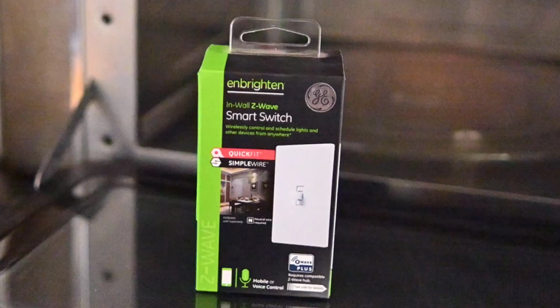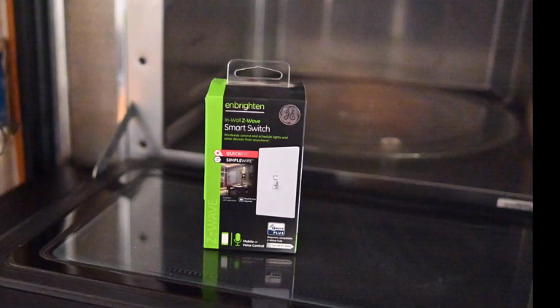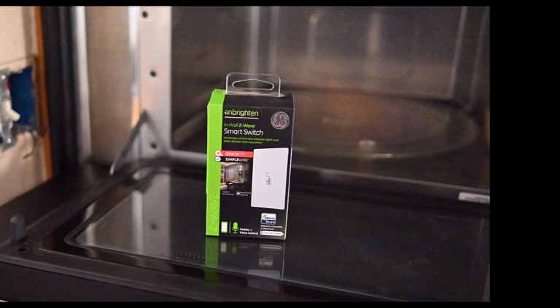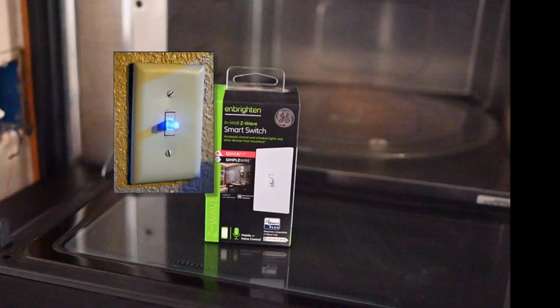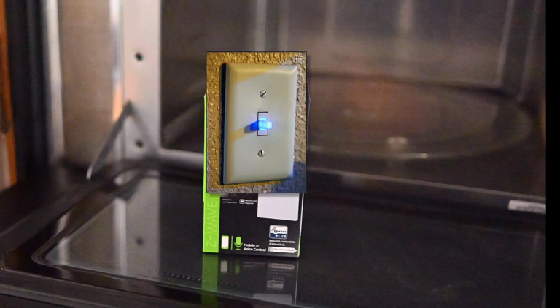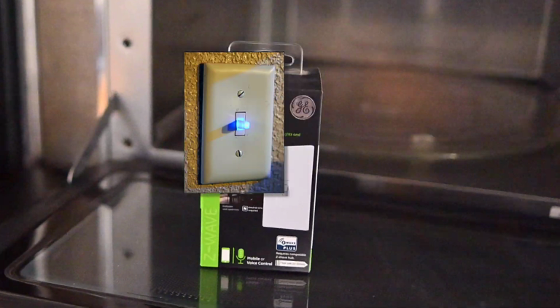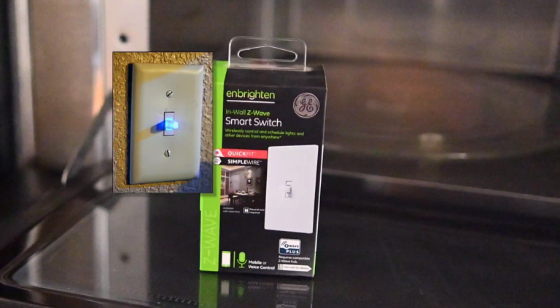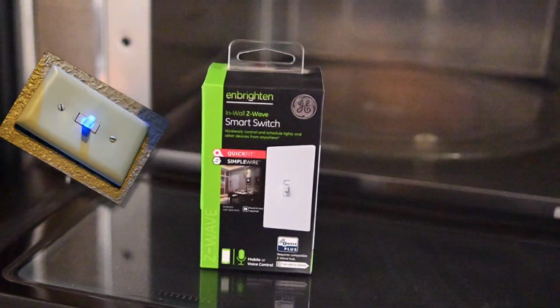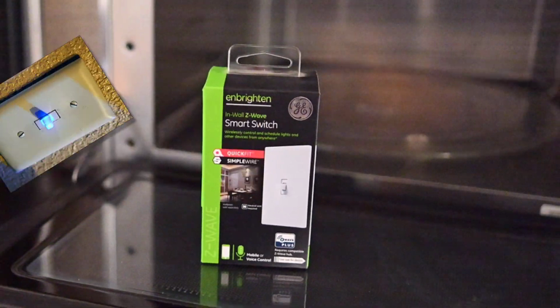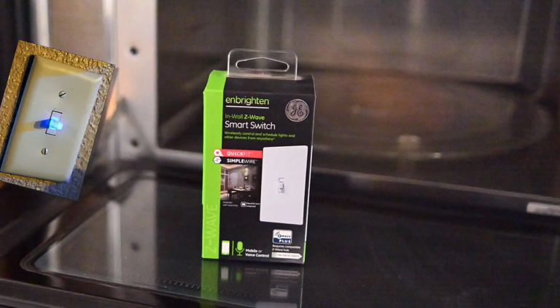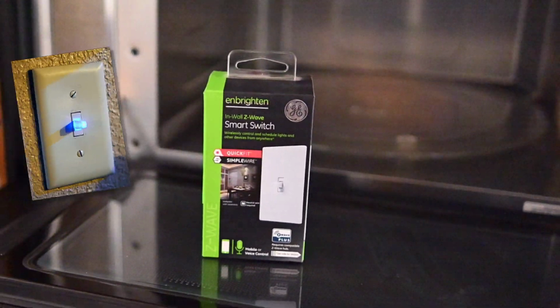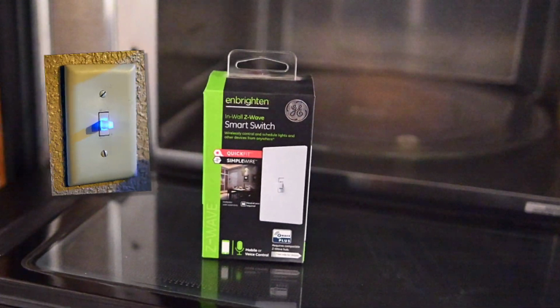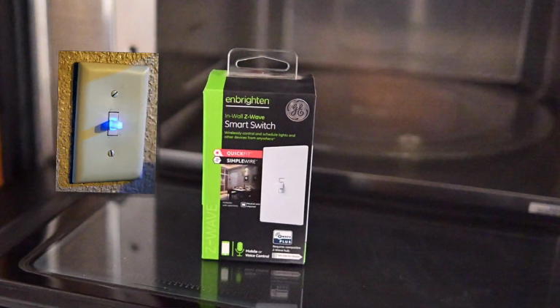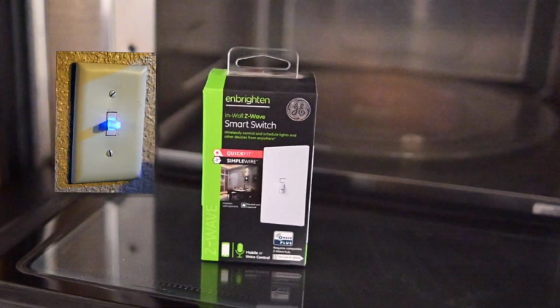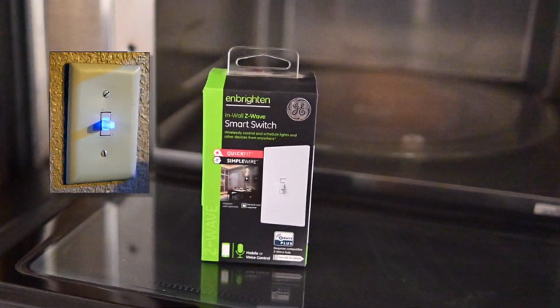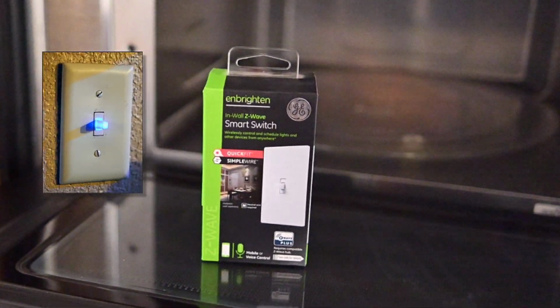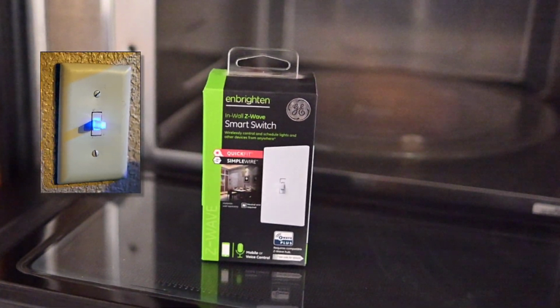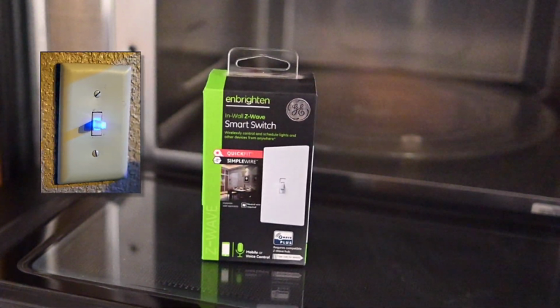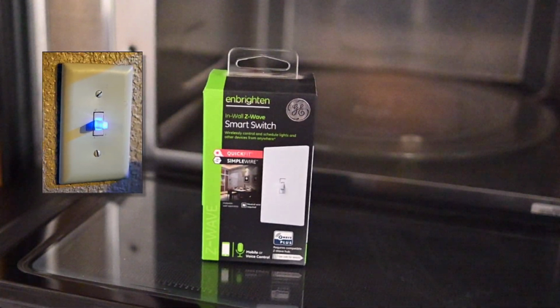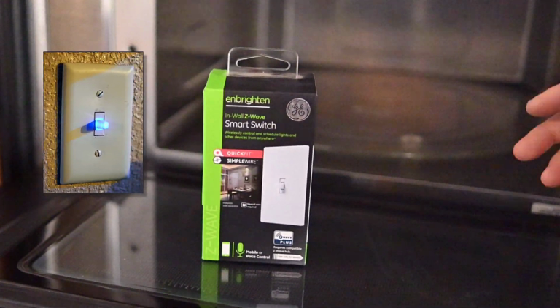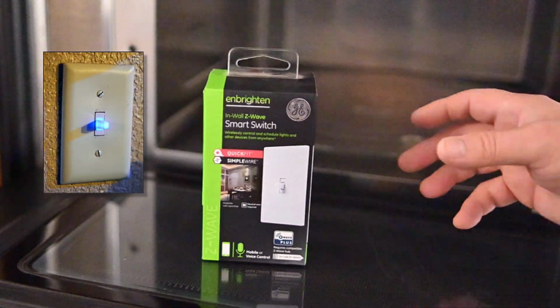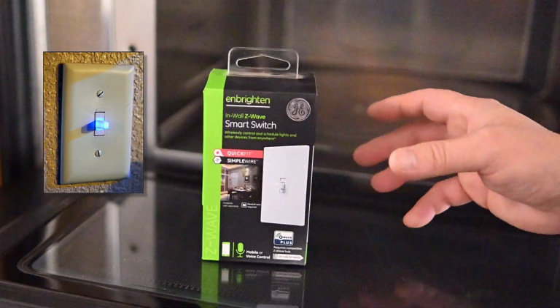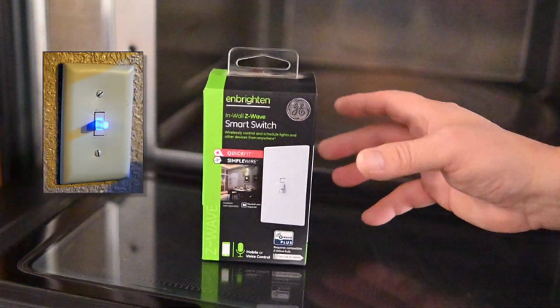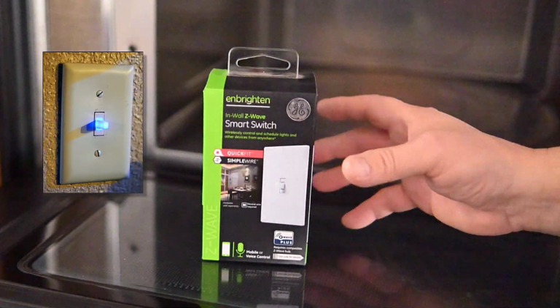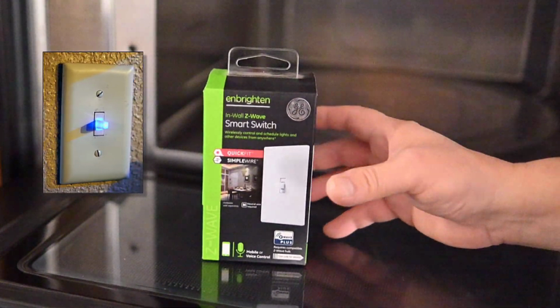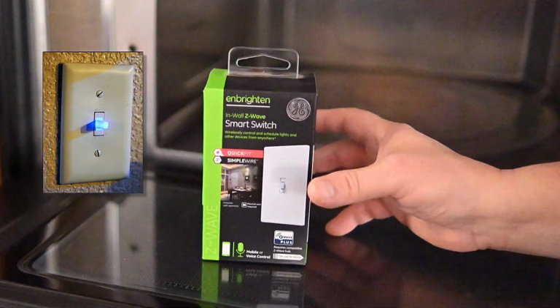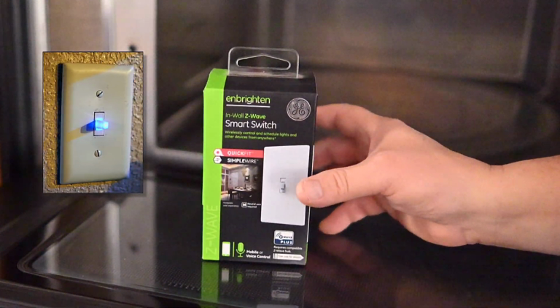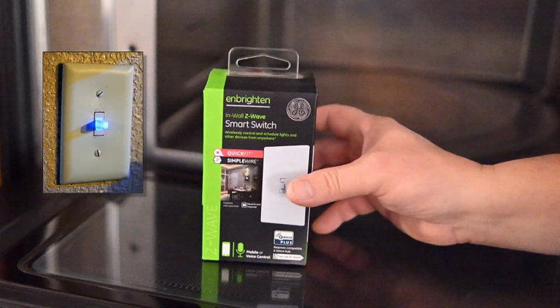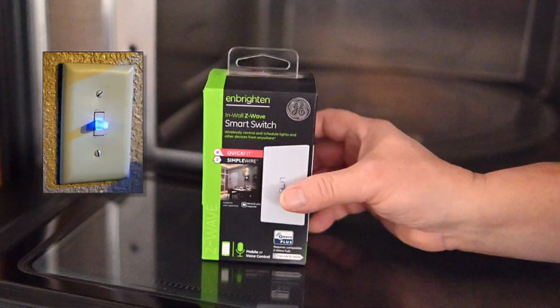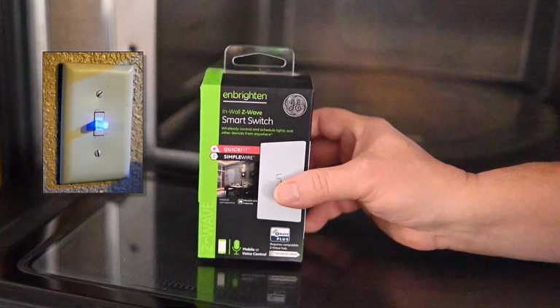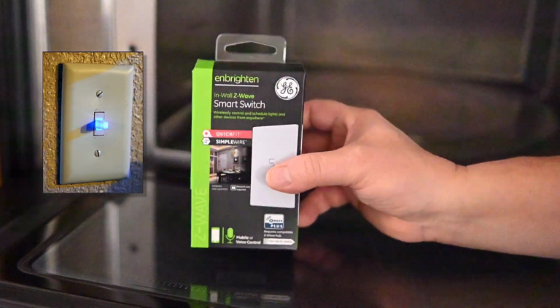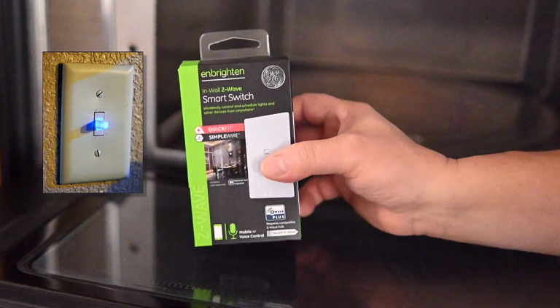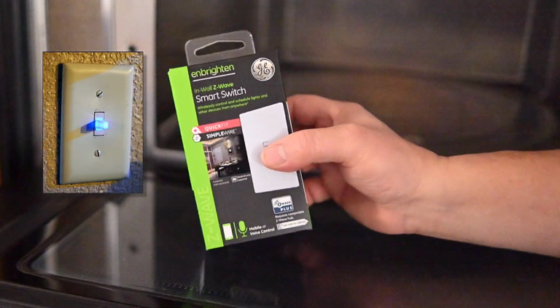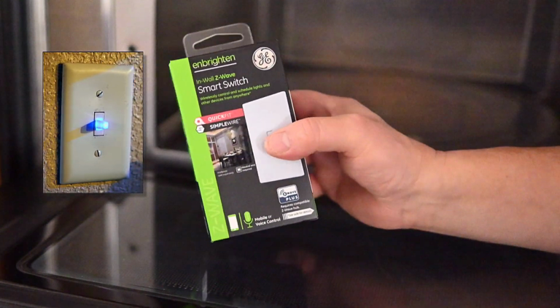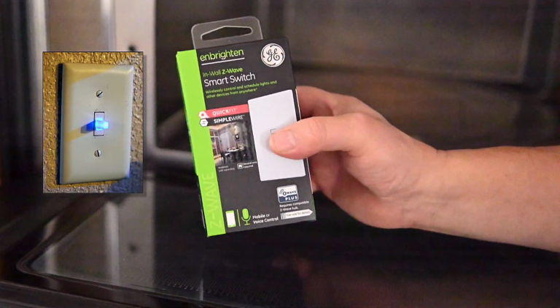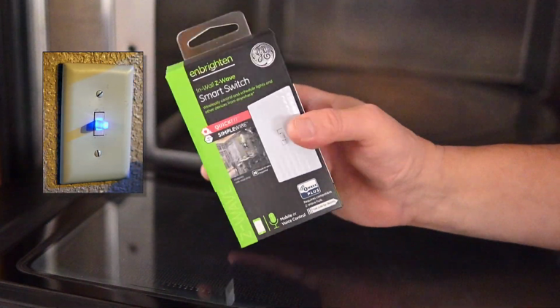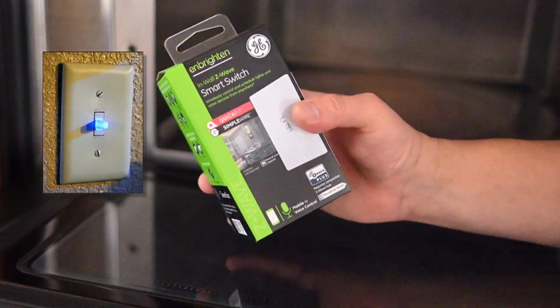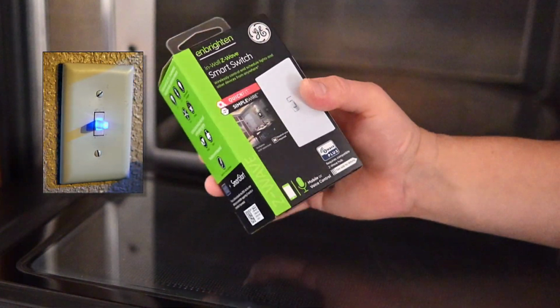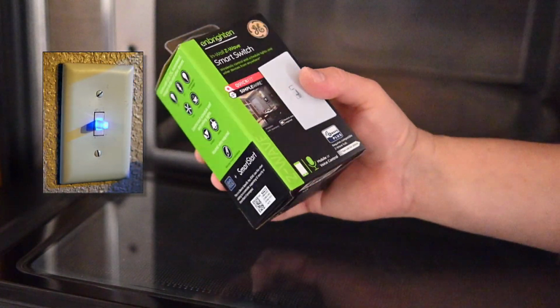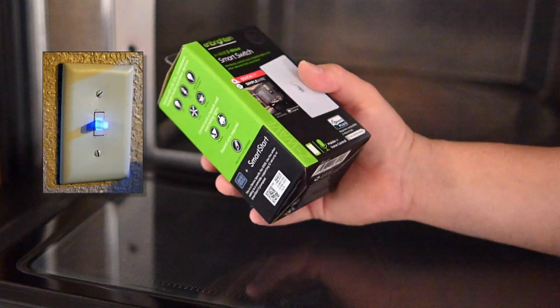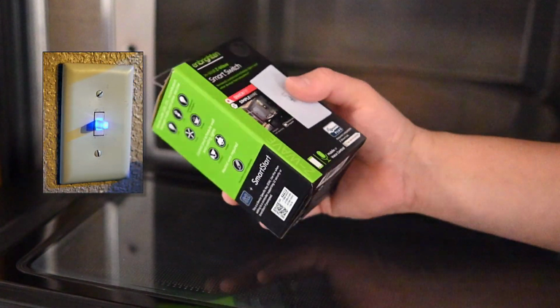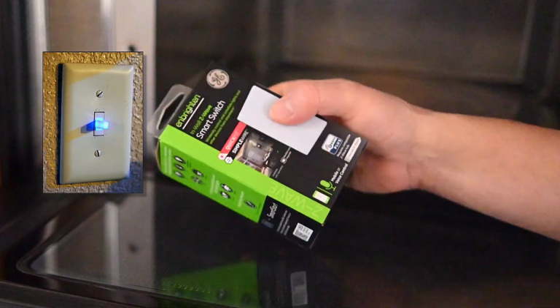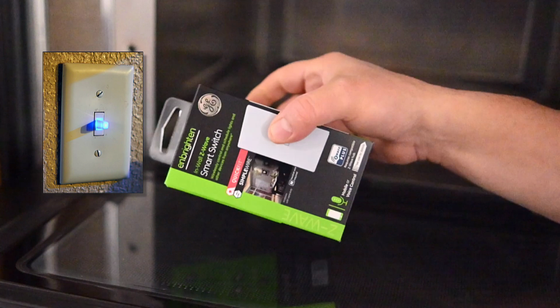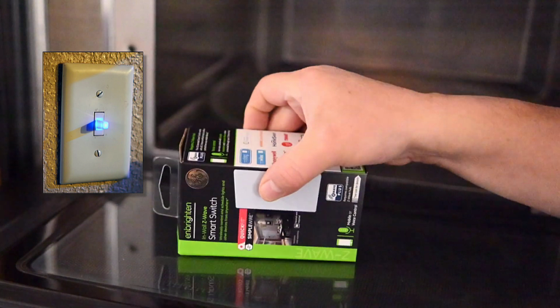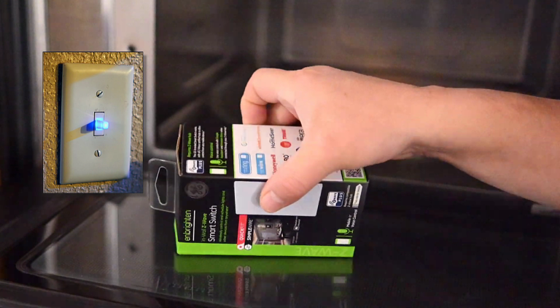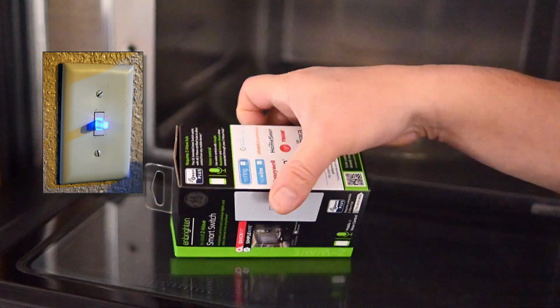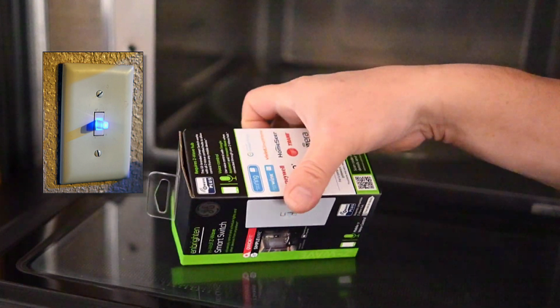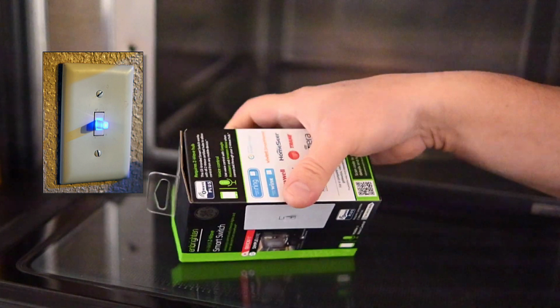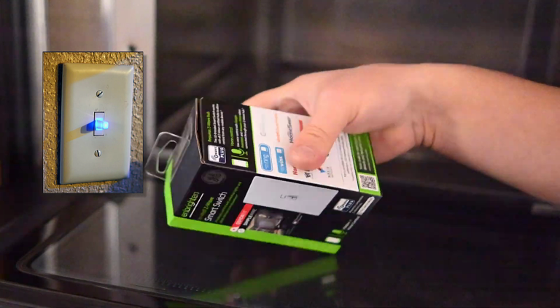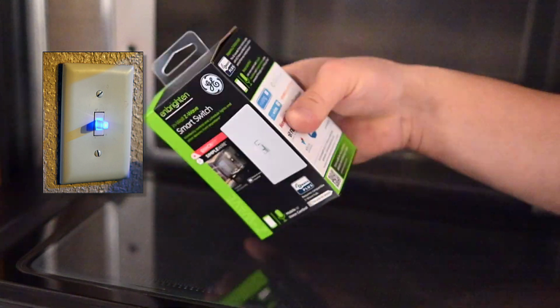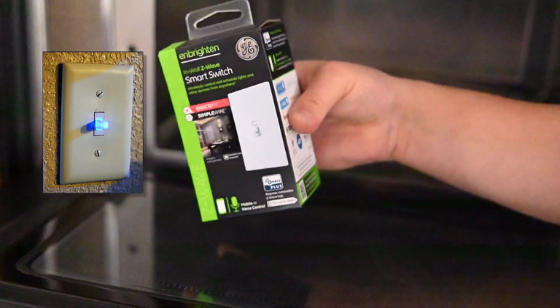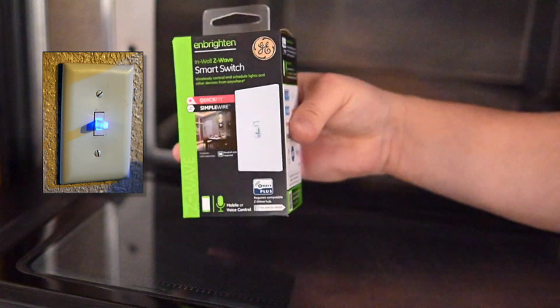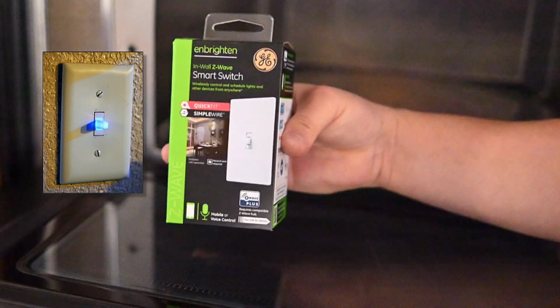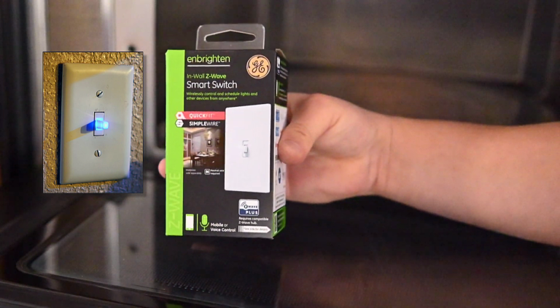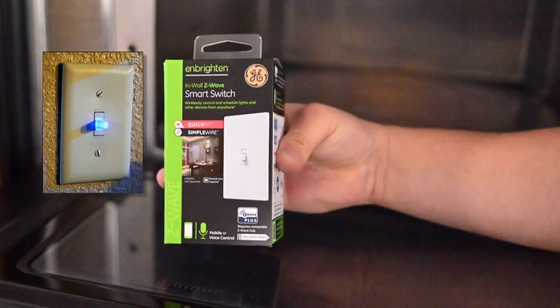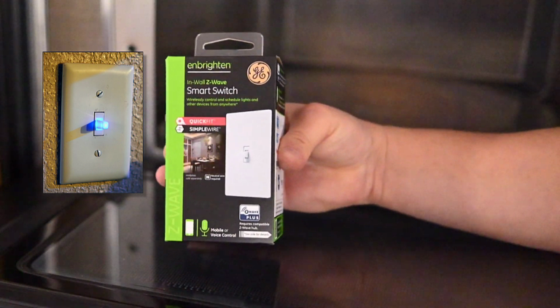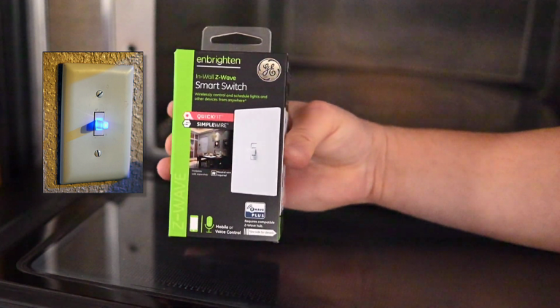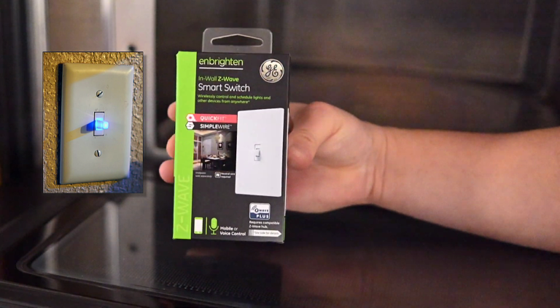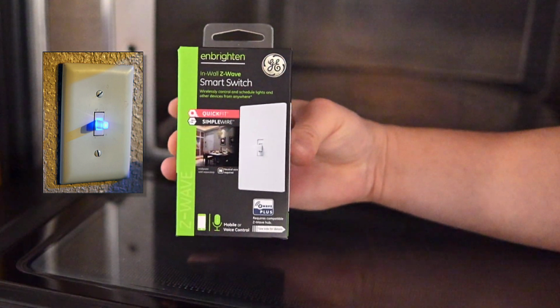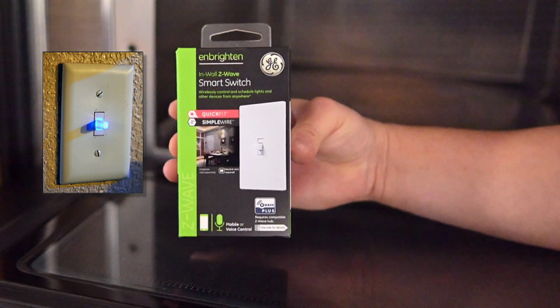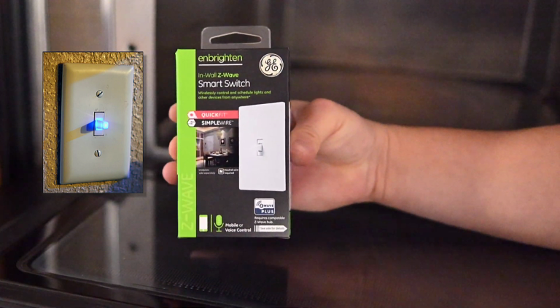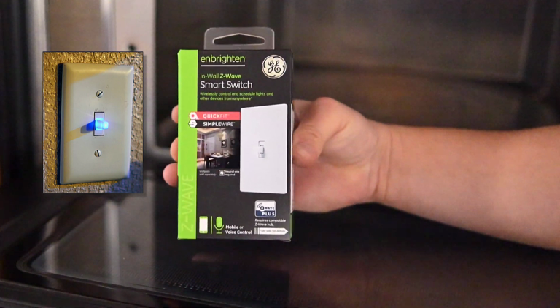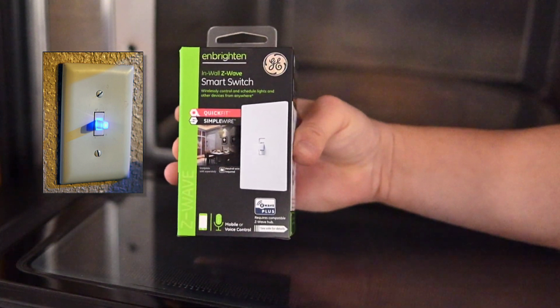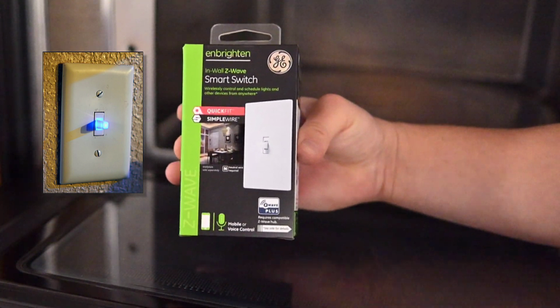This Z-Wave toggle switch is used to wirelessly control lights and can be integrated with voice assistants such as Amazon Alexa and others.